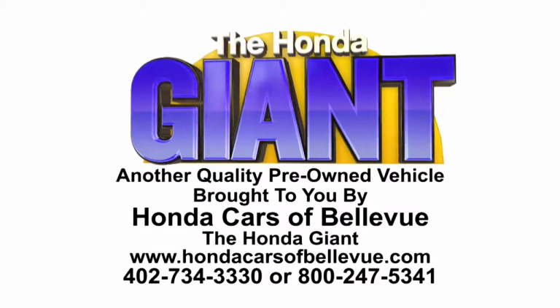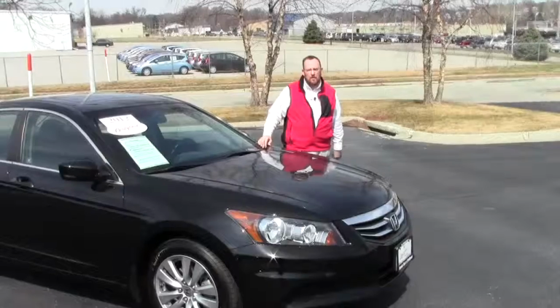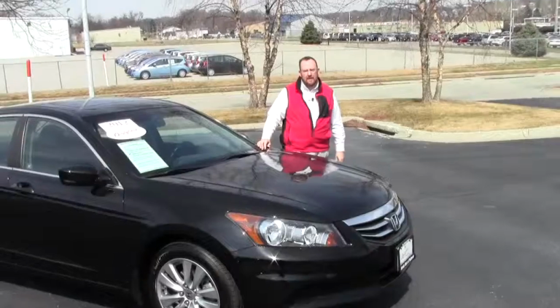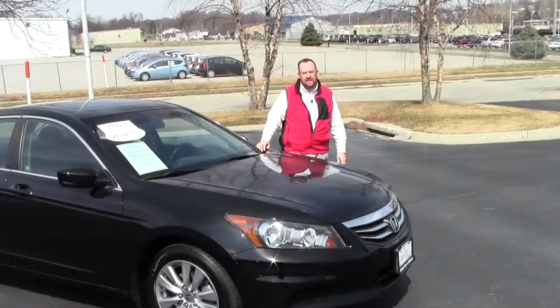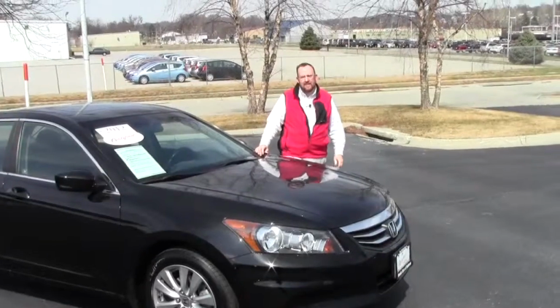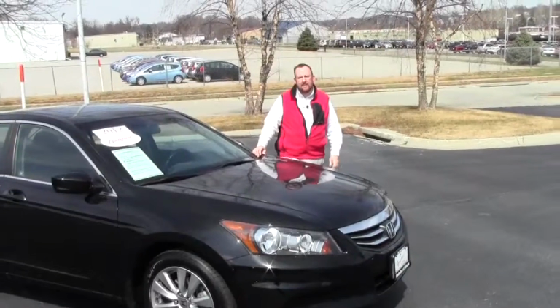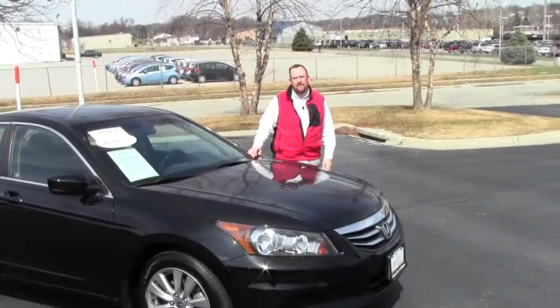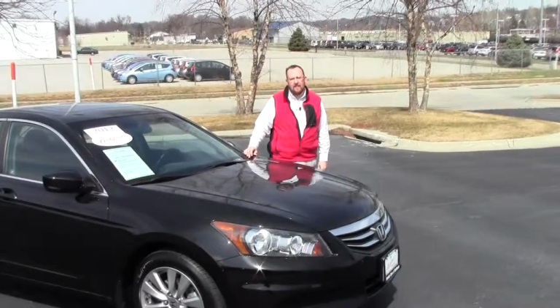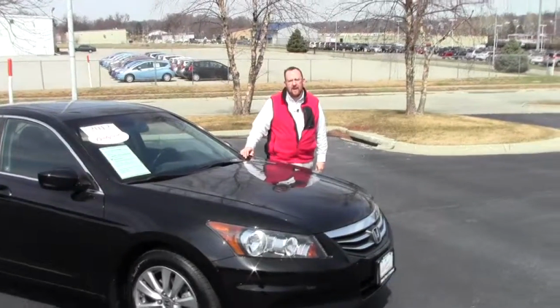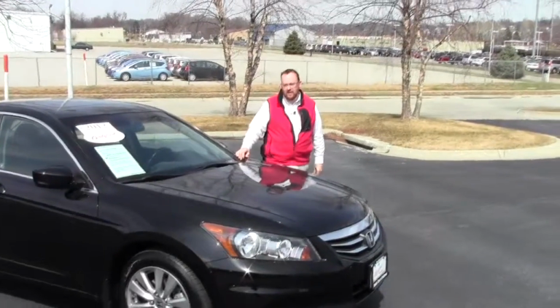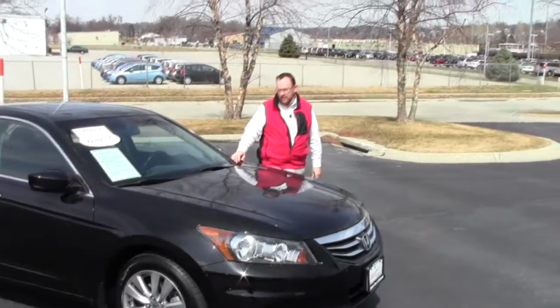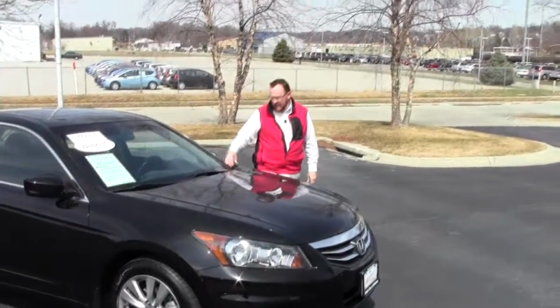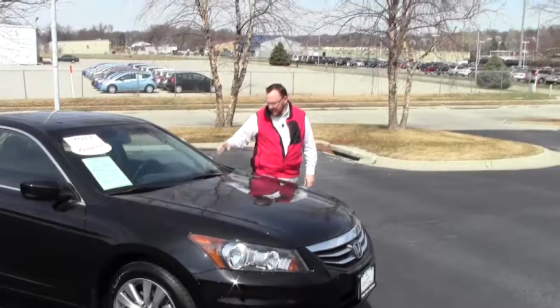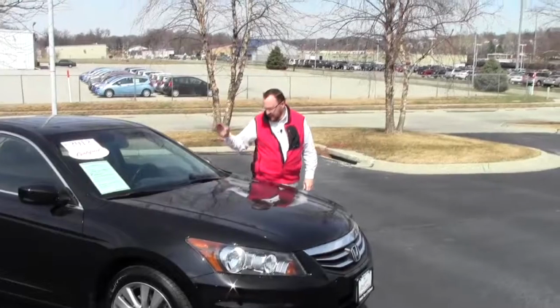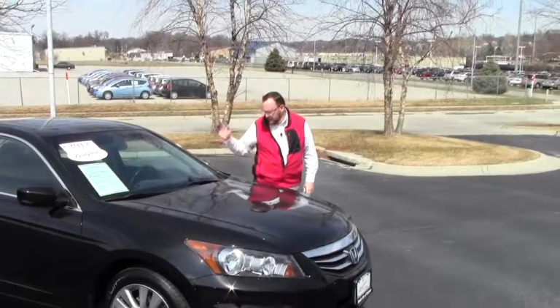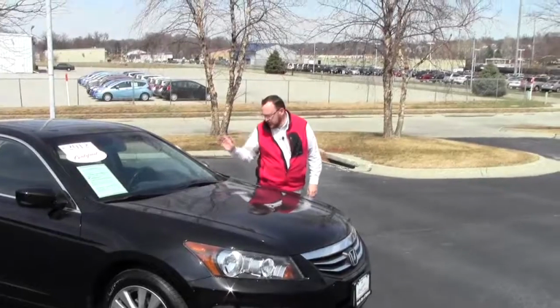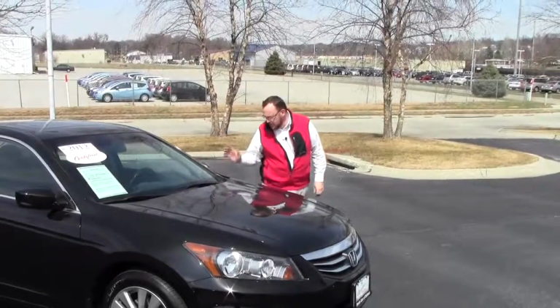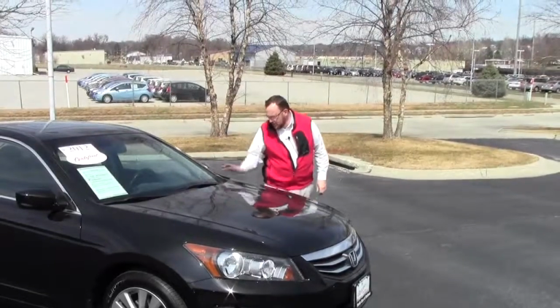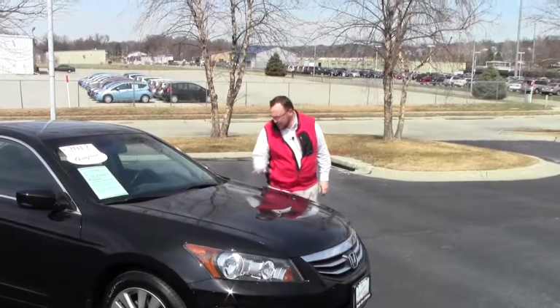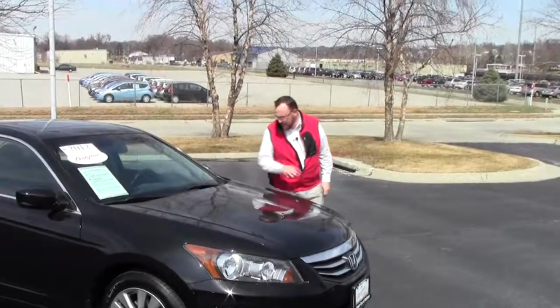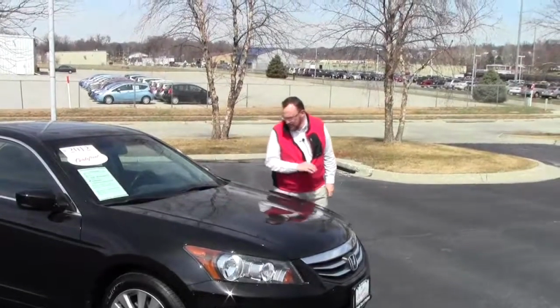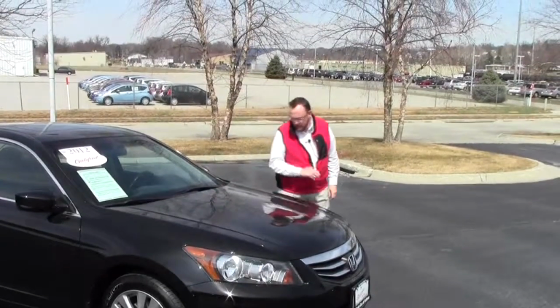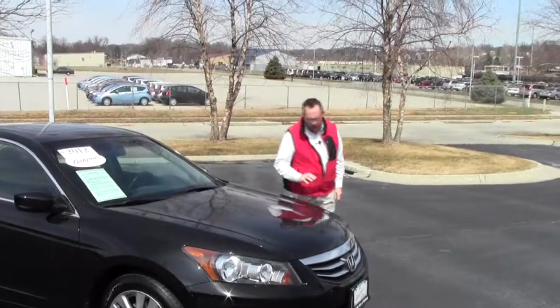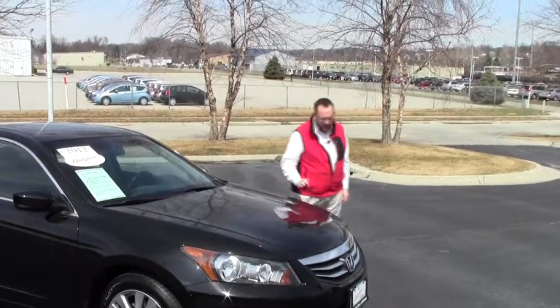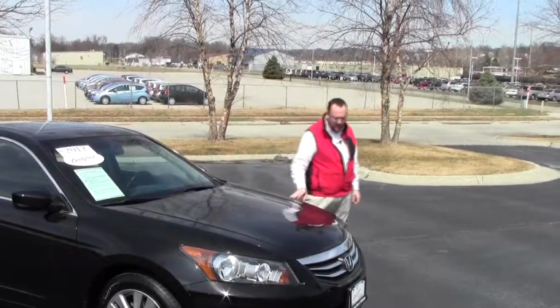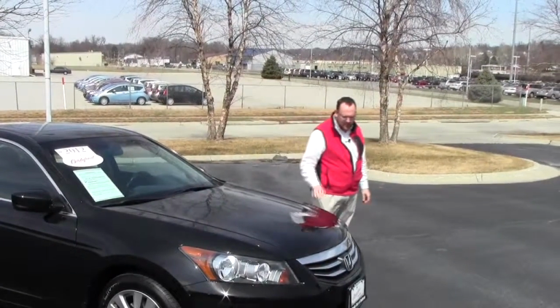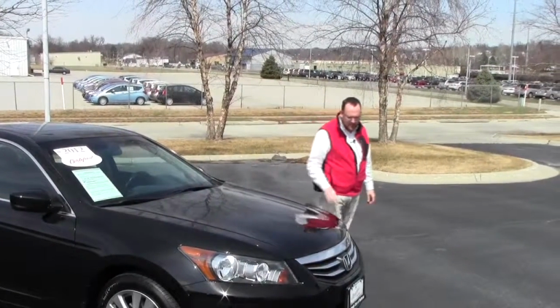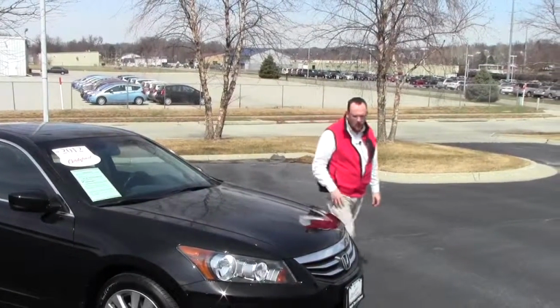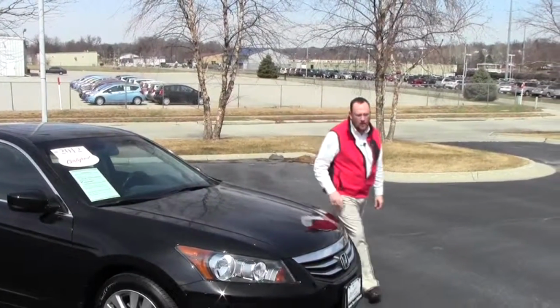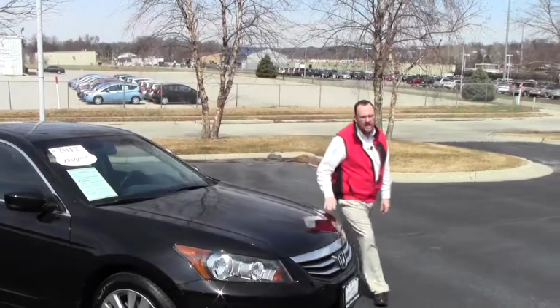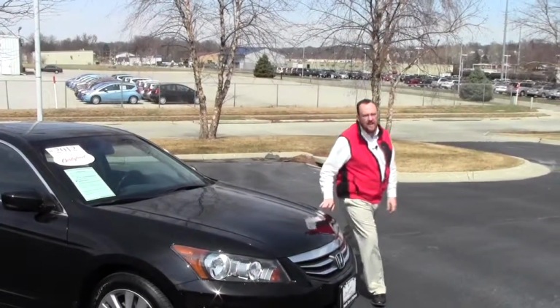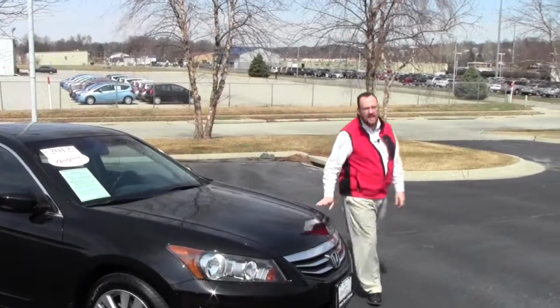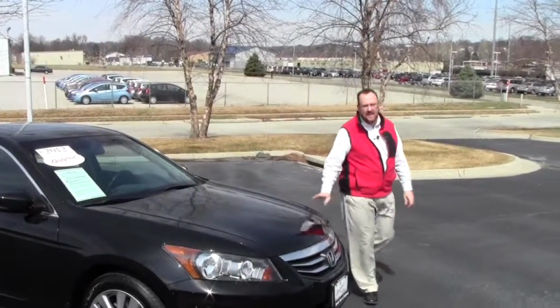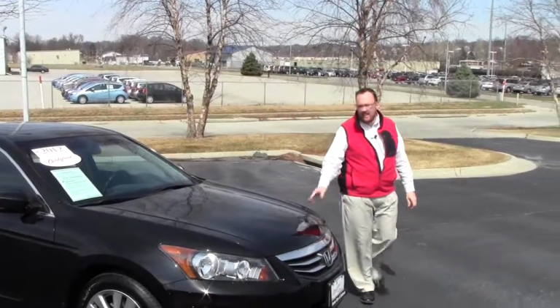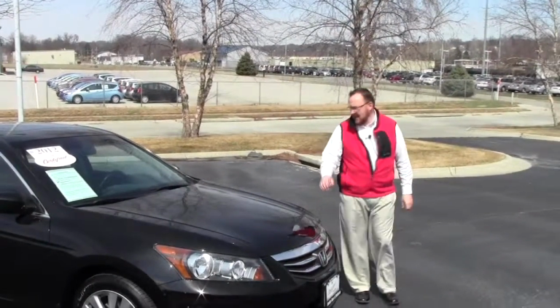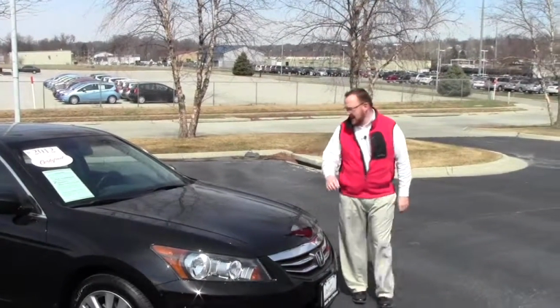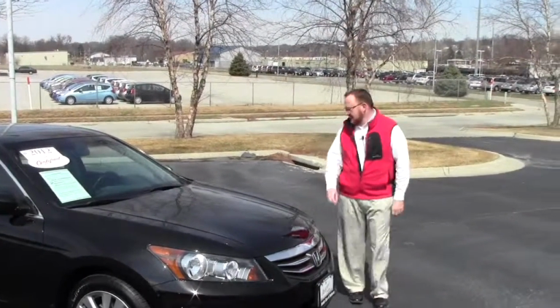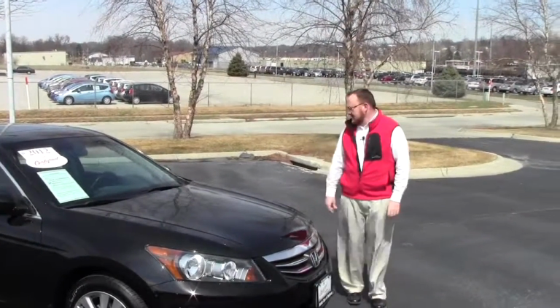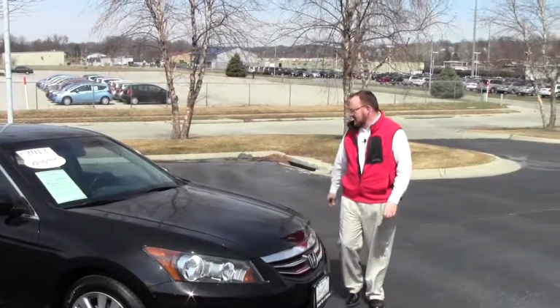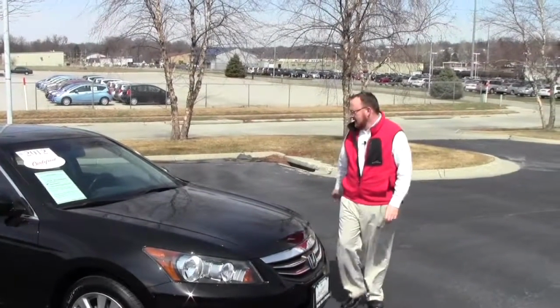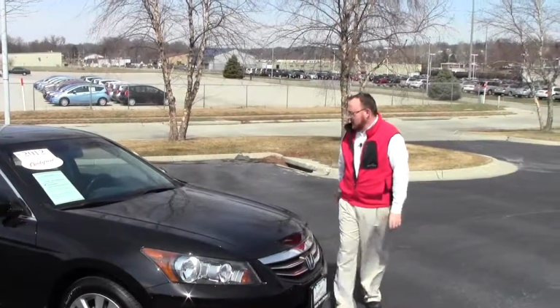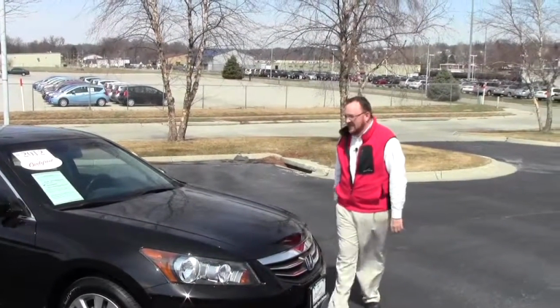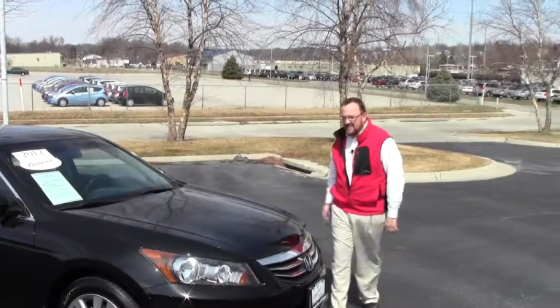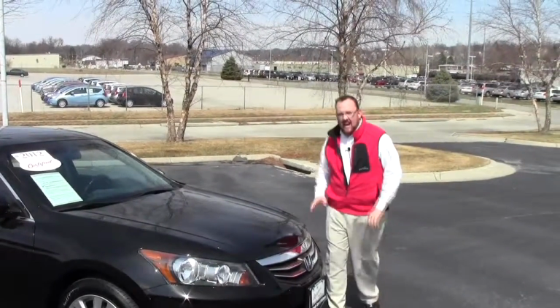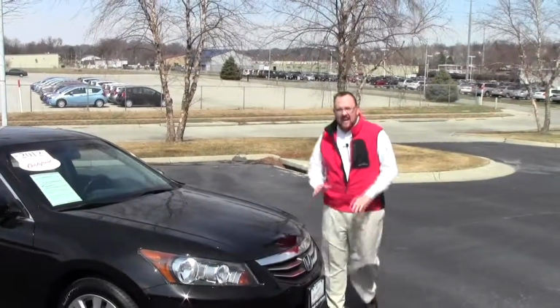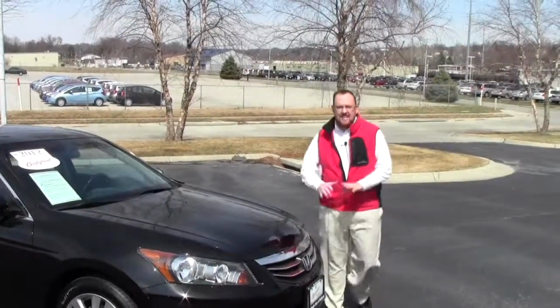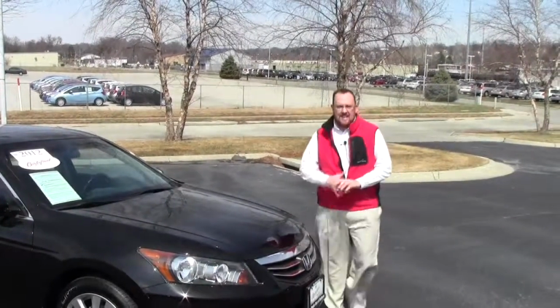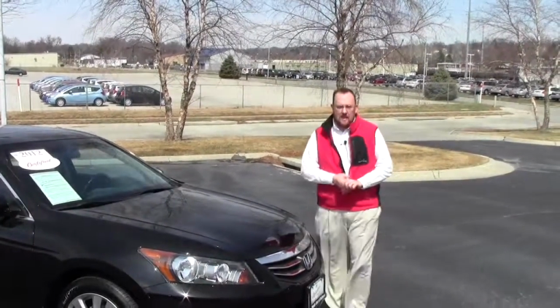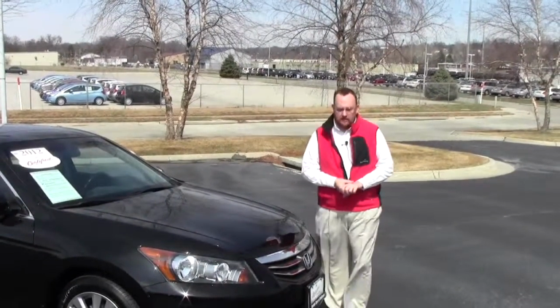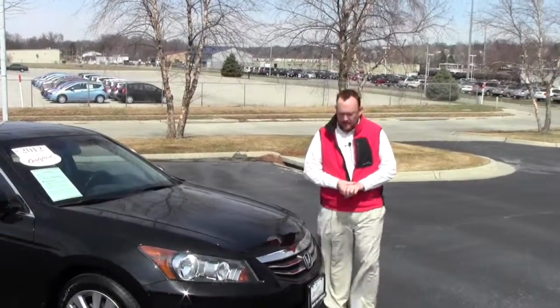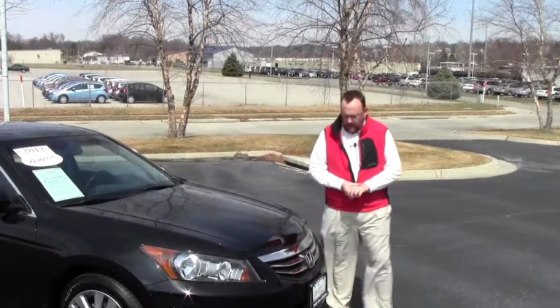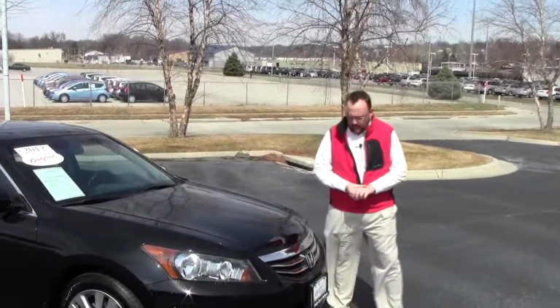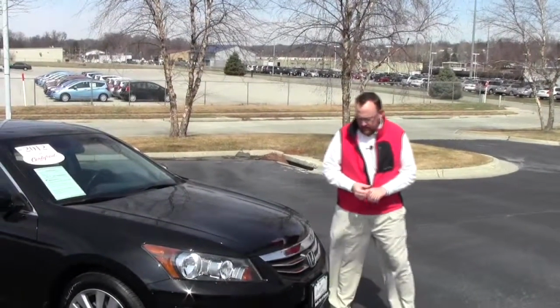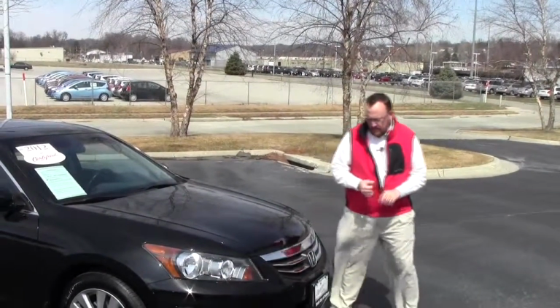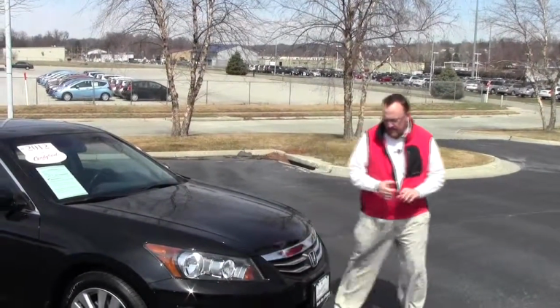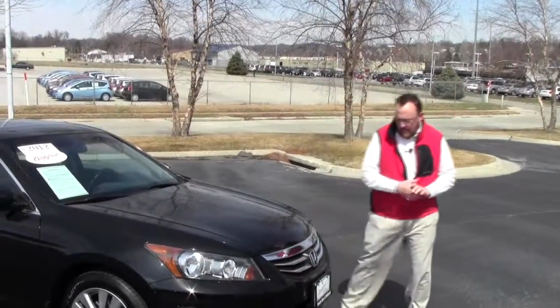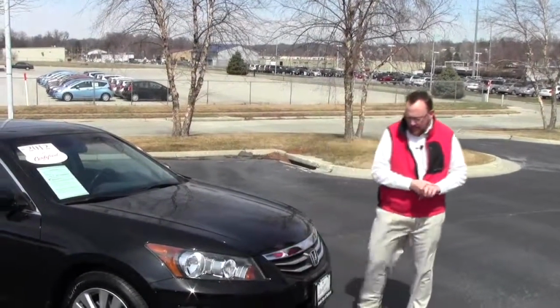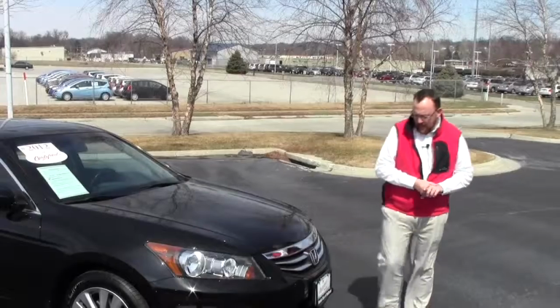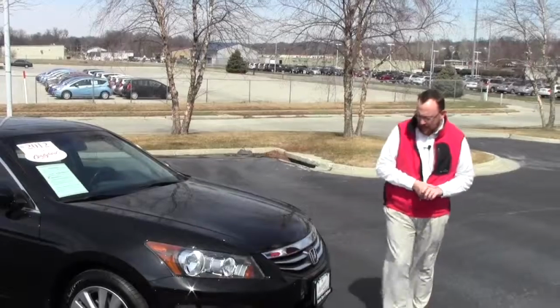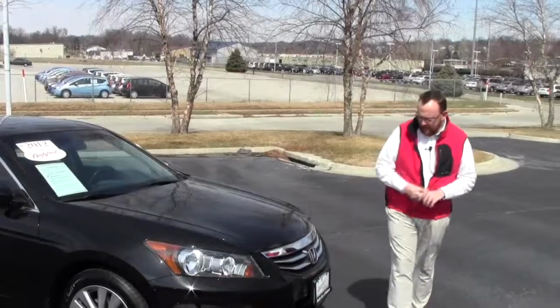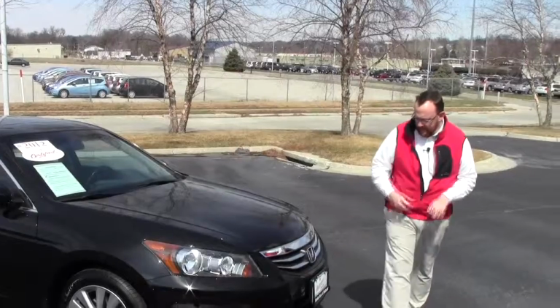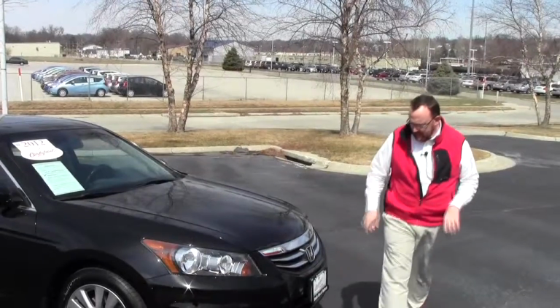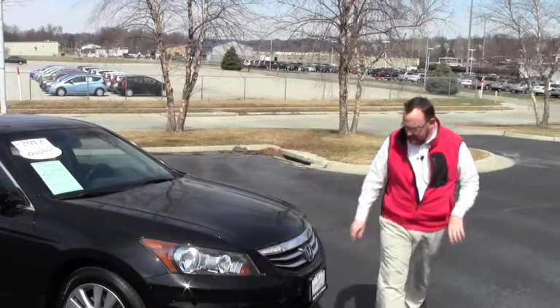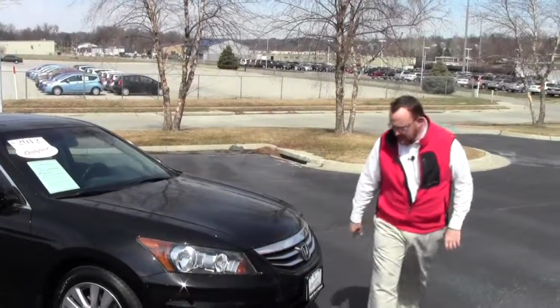Brian Kelly here for the Honda Giant, here to show you this 2012 Honda Accord EX. It only has 8,000 miles — it just came in off the lease.